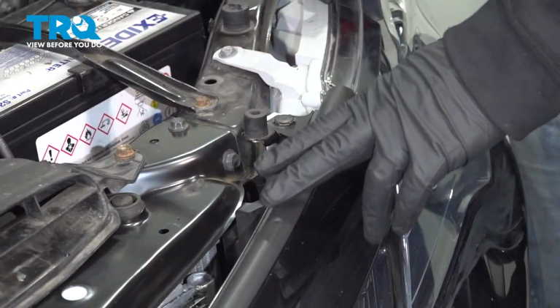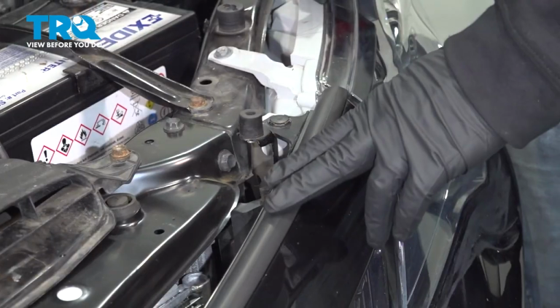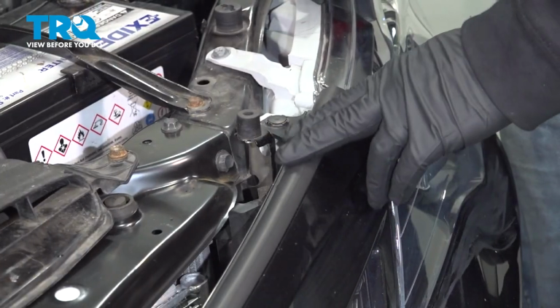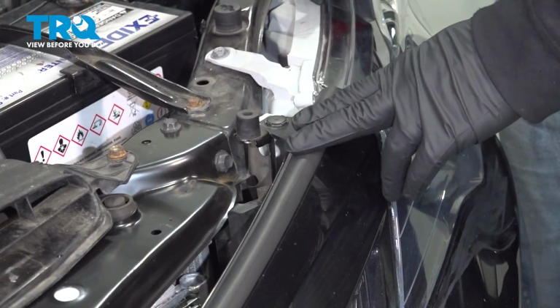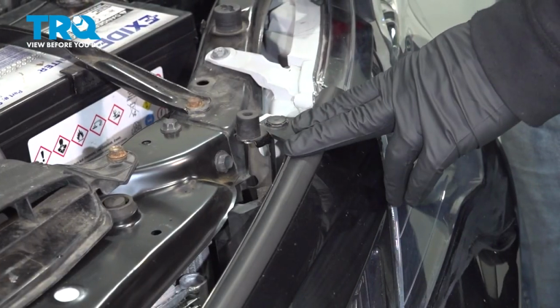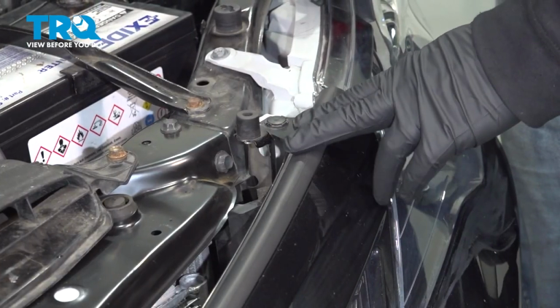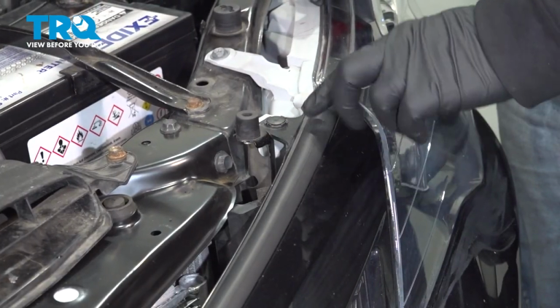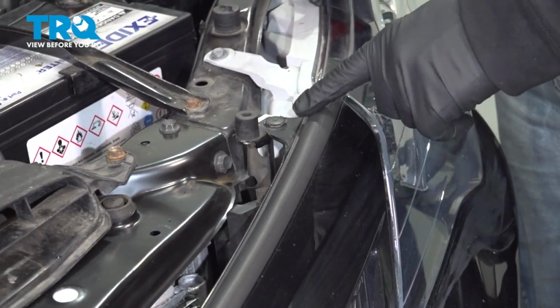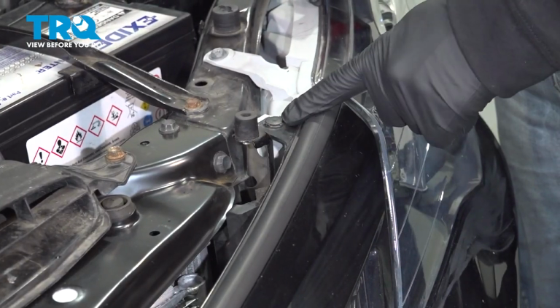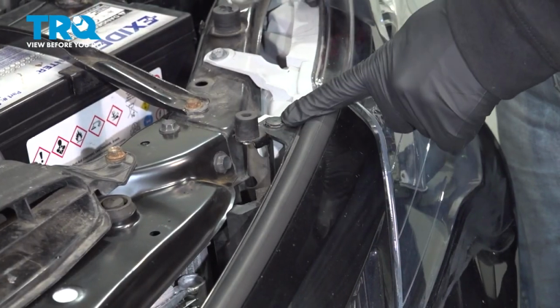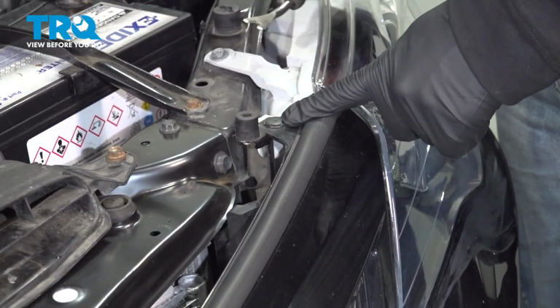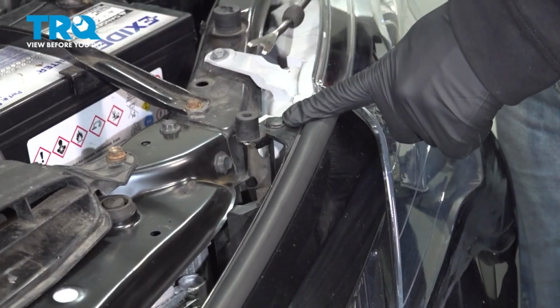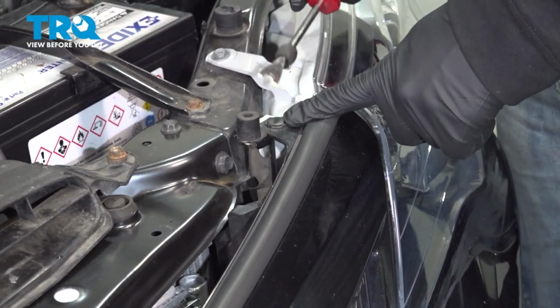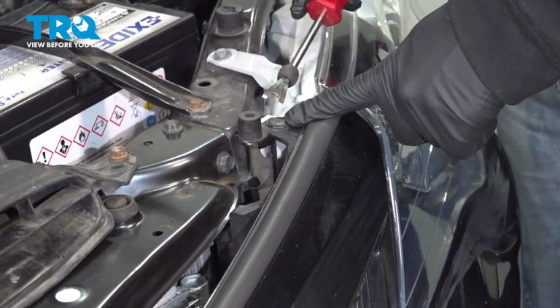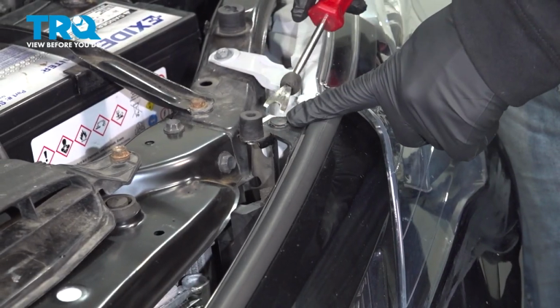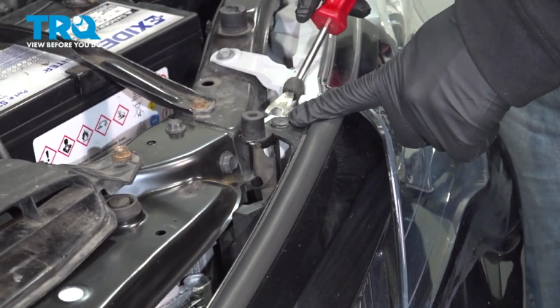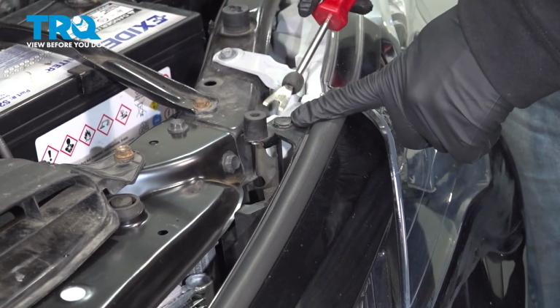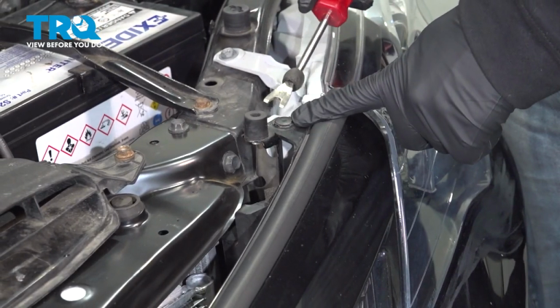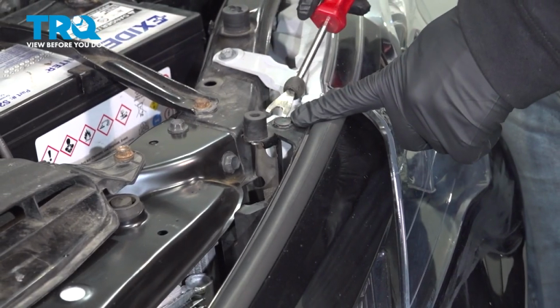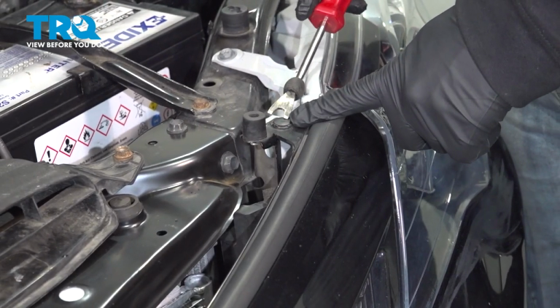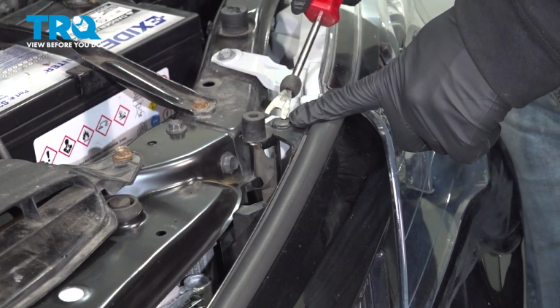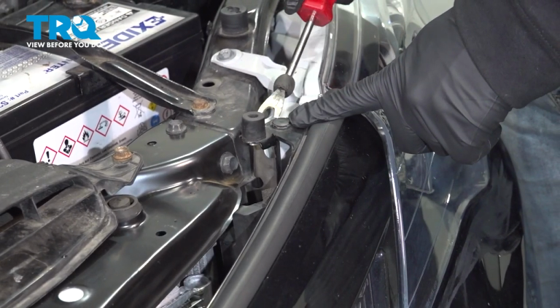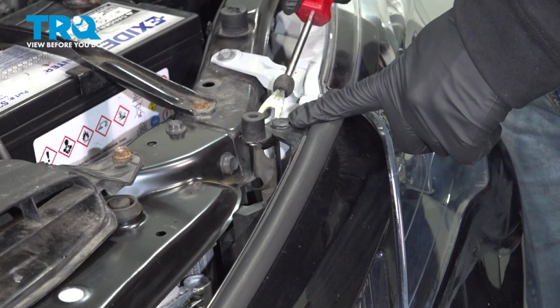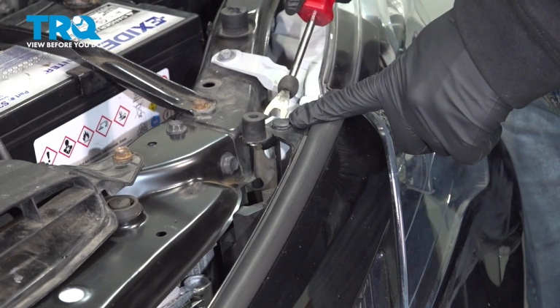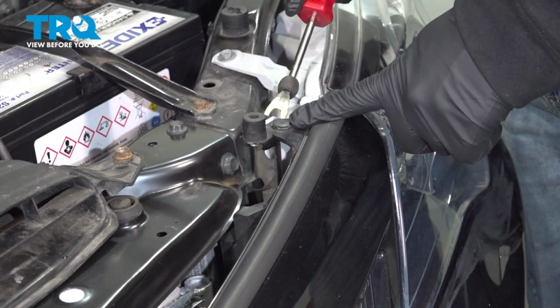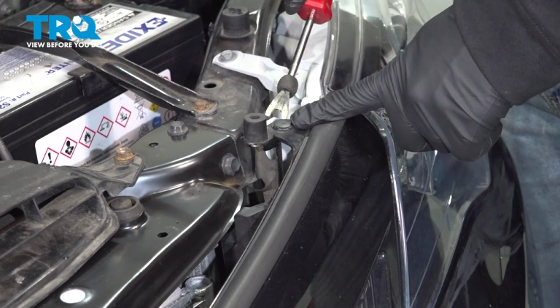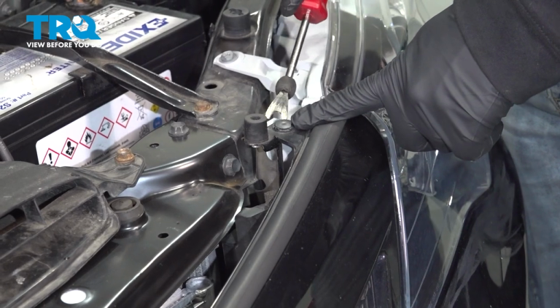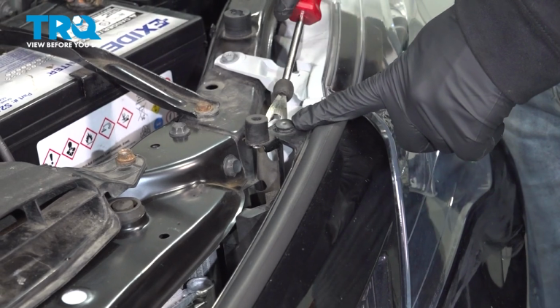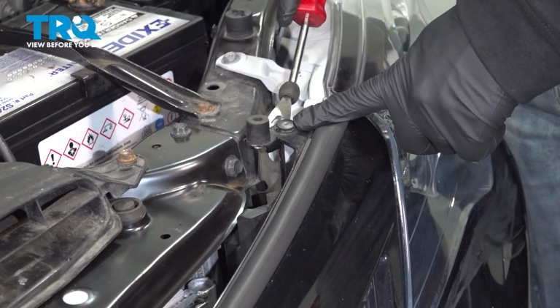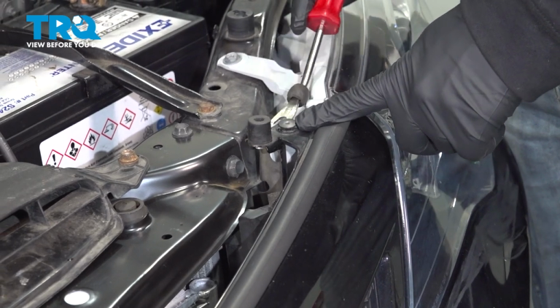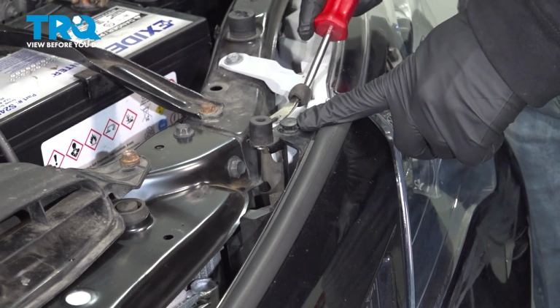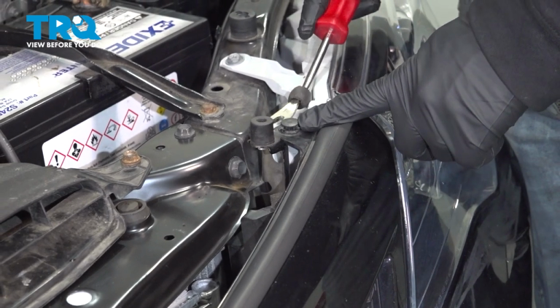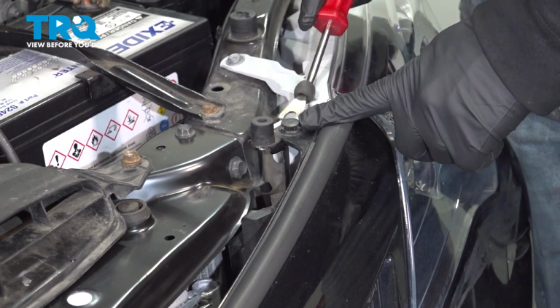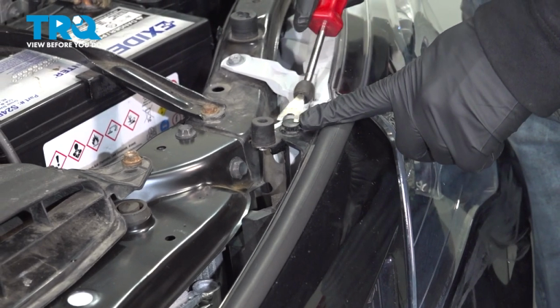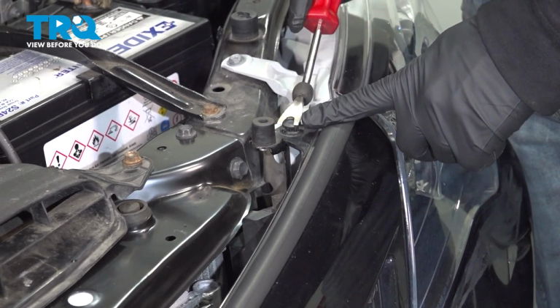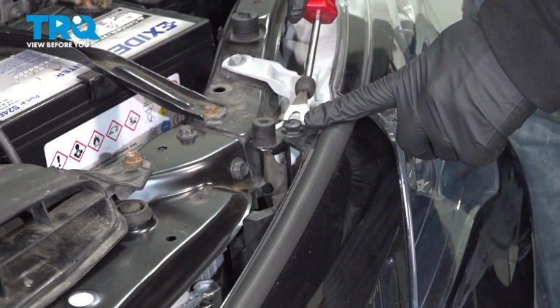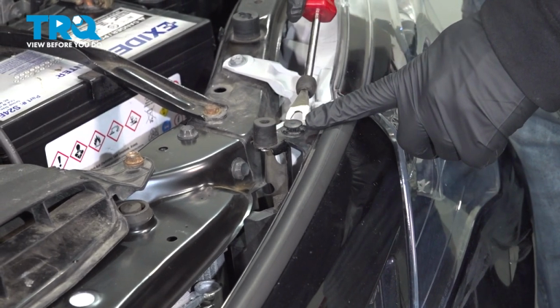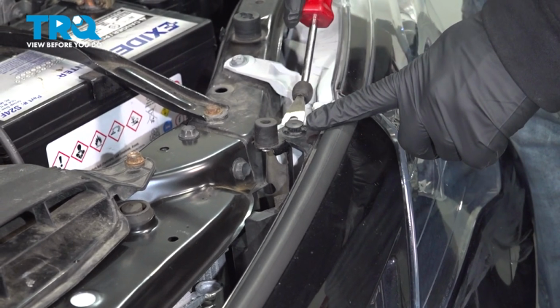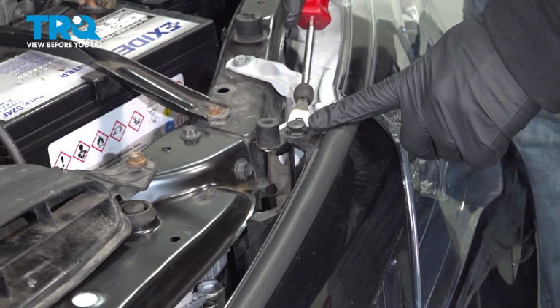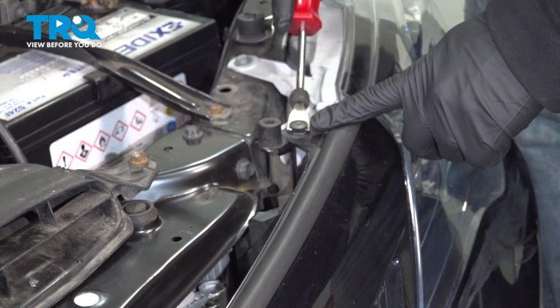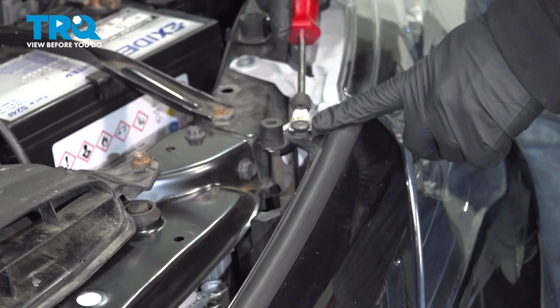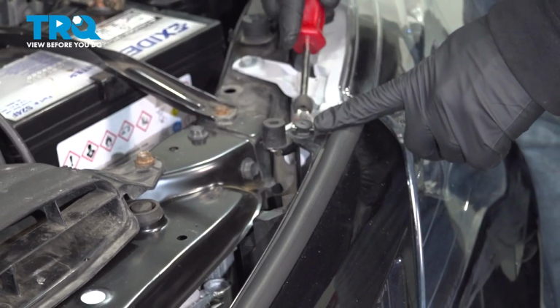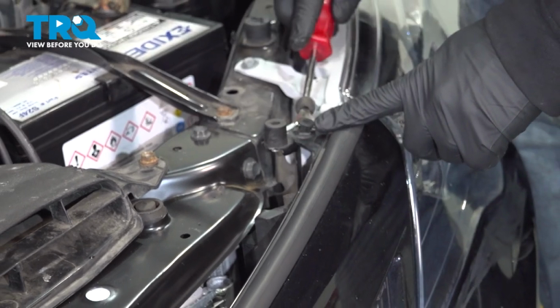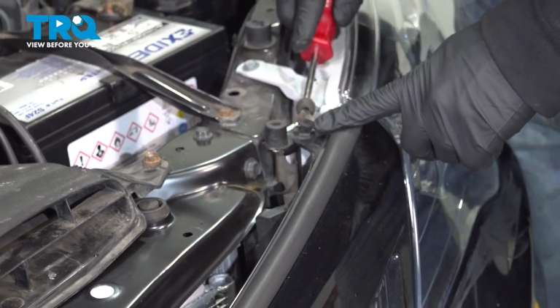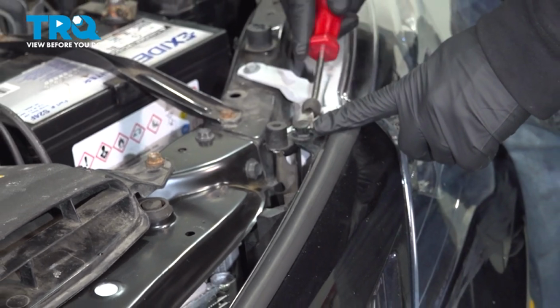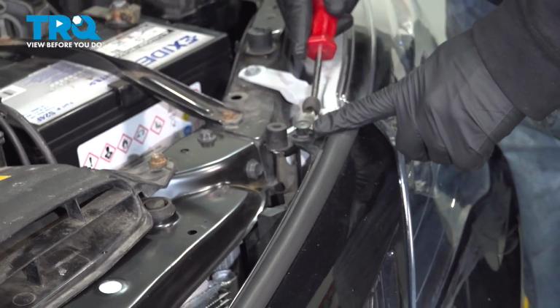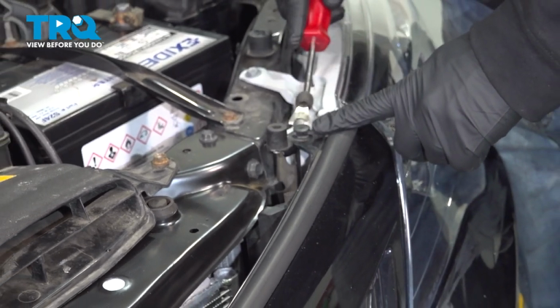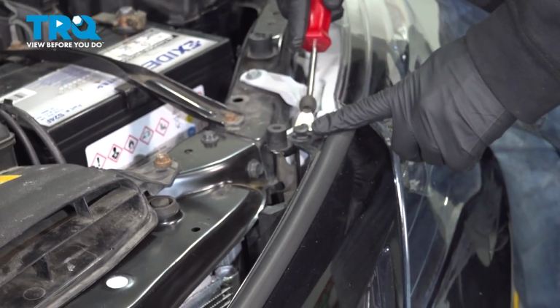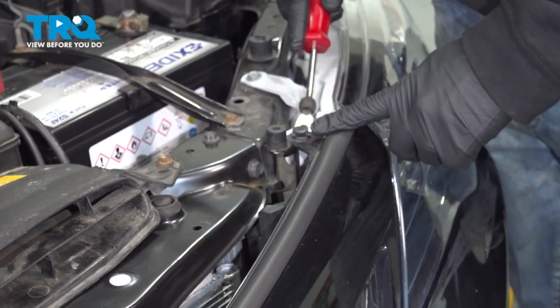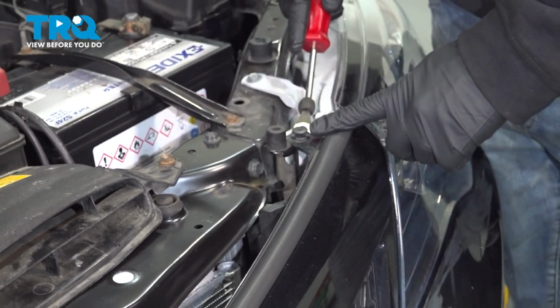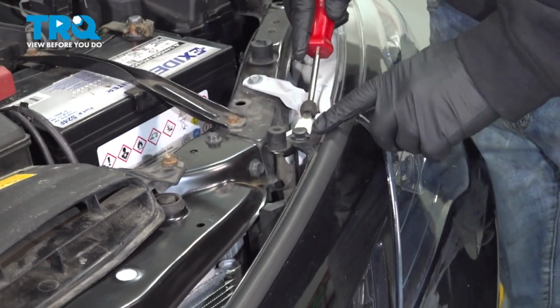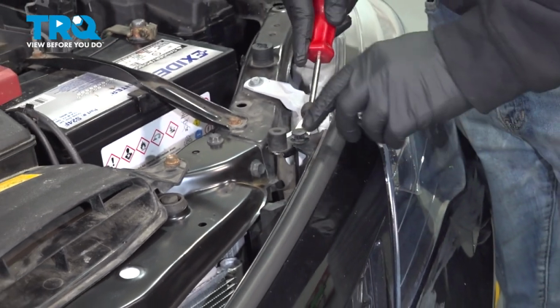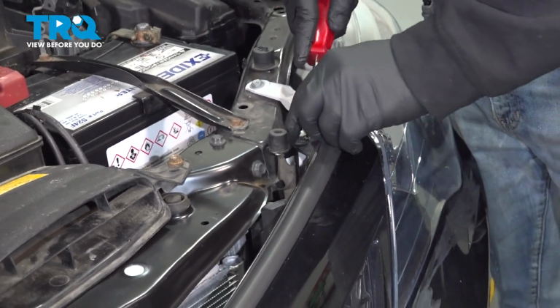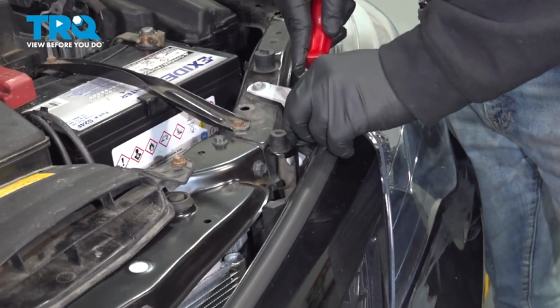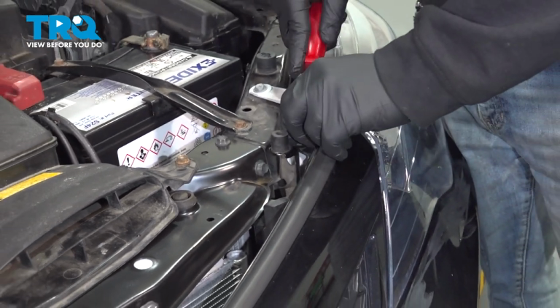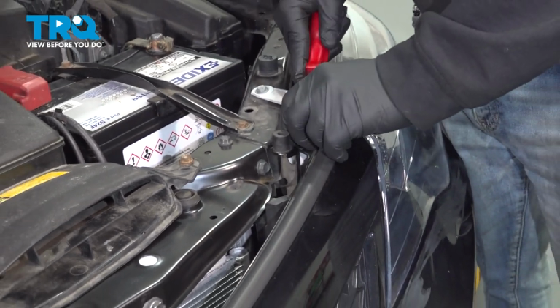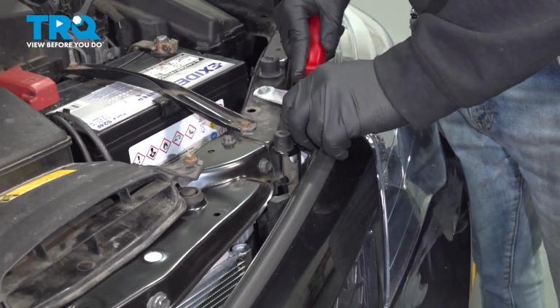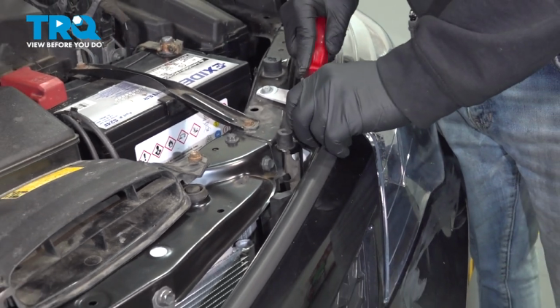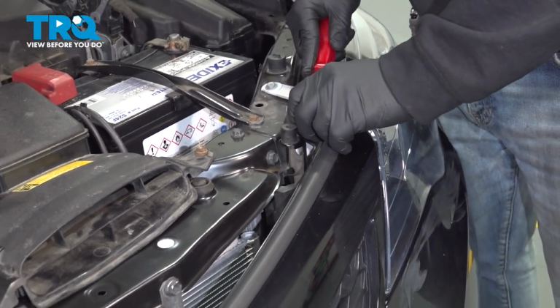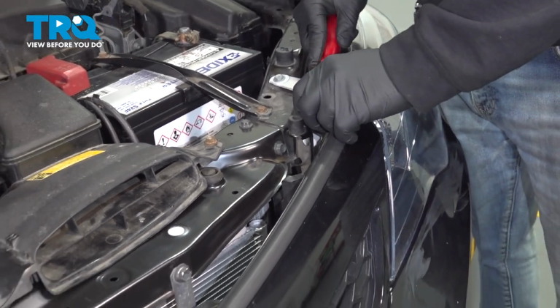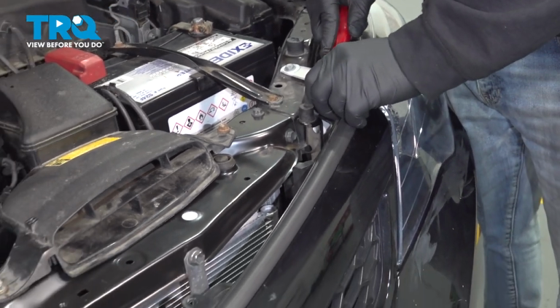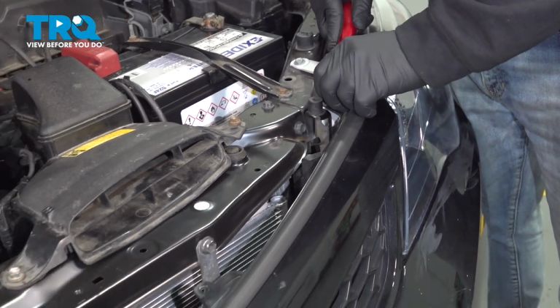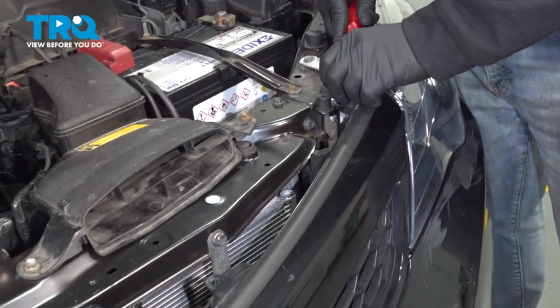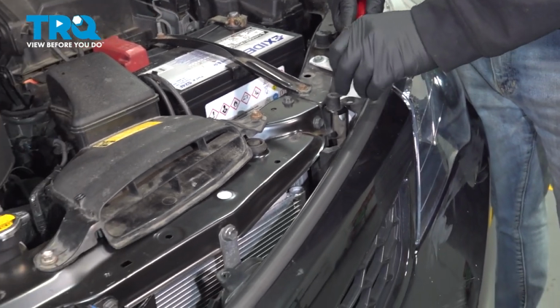Across the top of your grille is gonna be three of these plastic push-button clips. Go ahead and use your trim tool and pop these out.